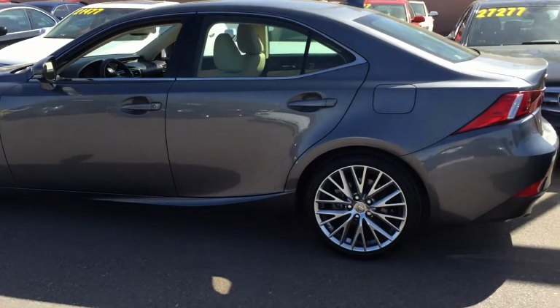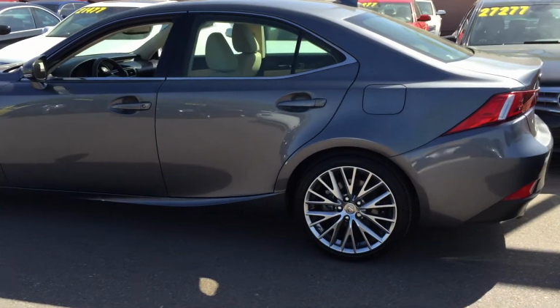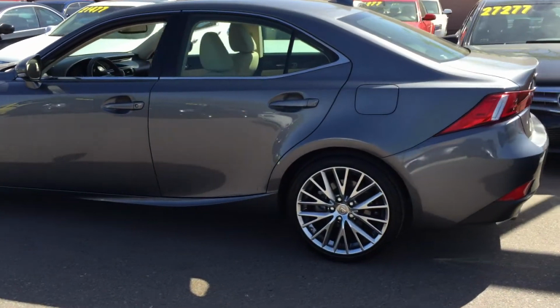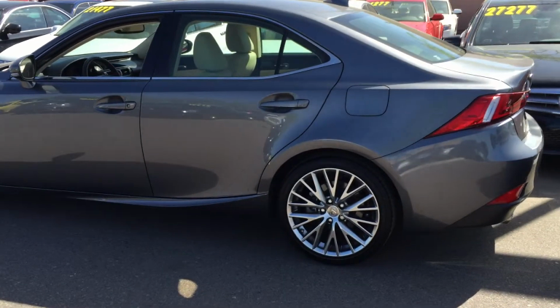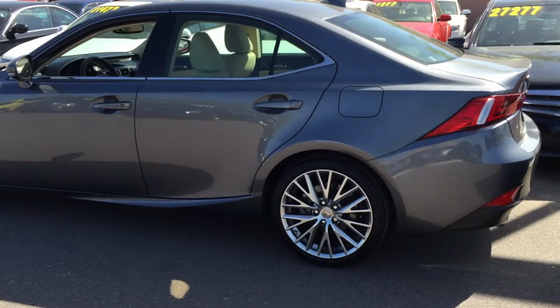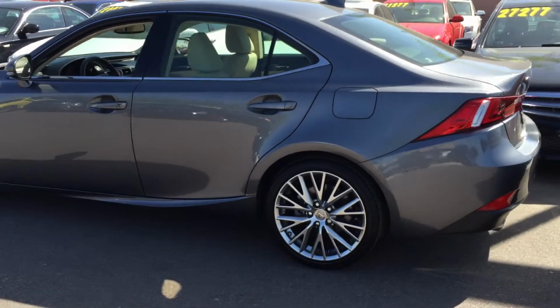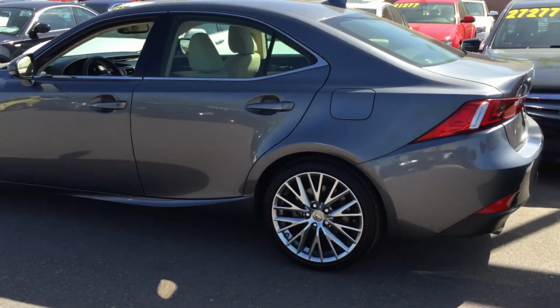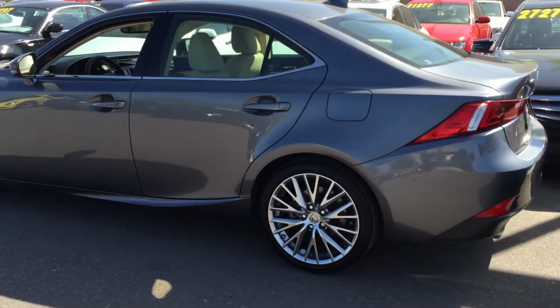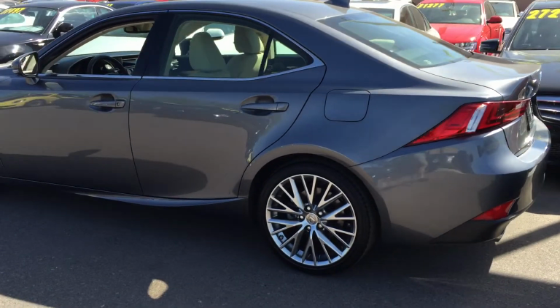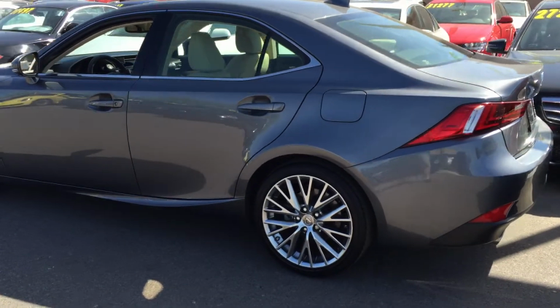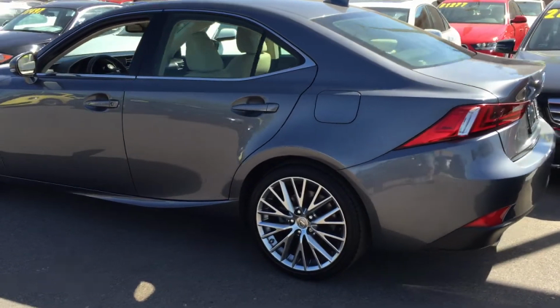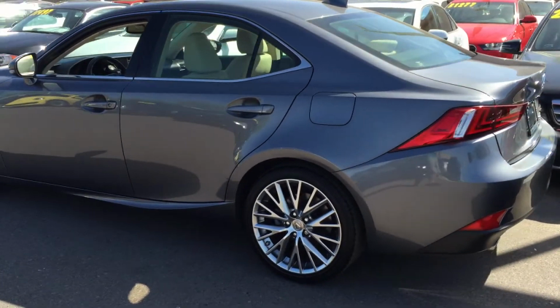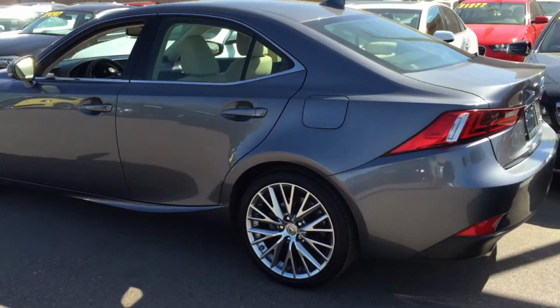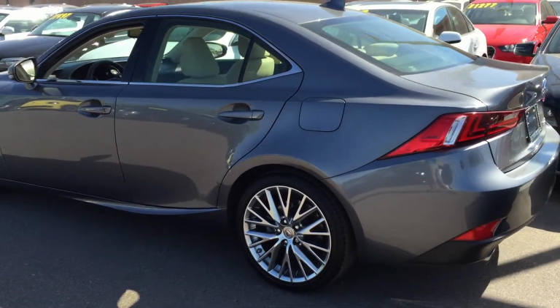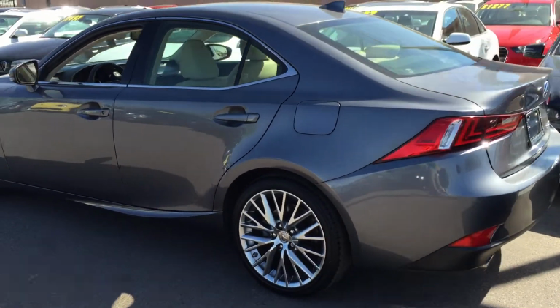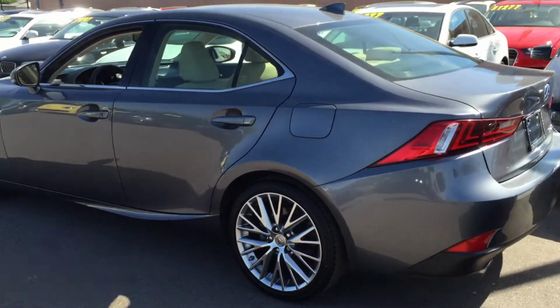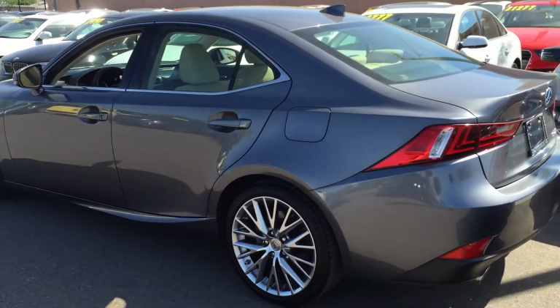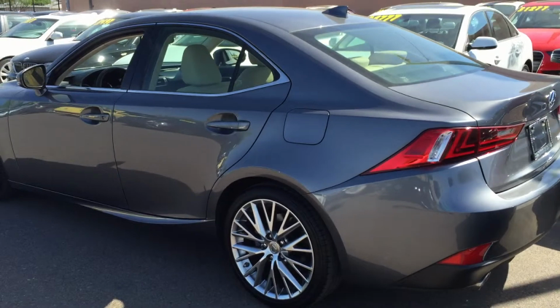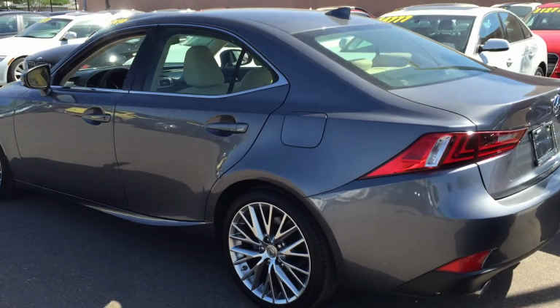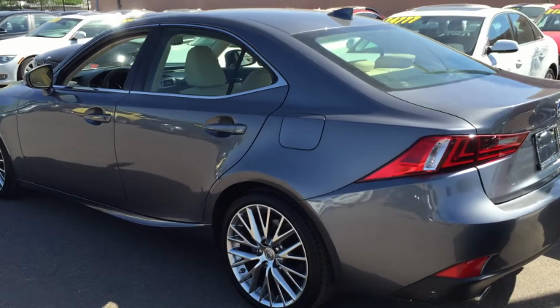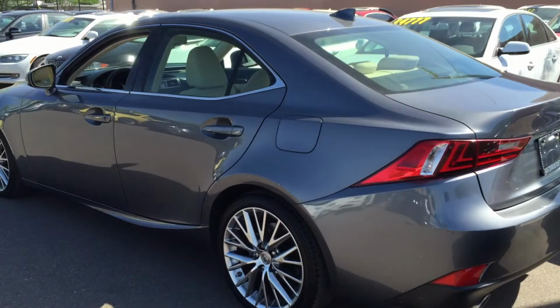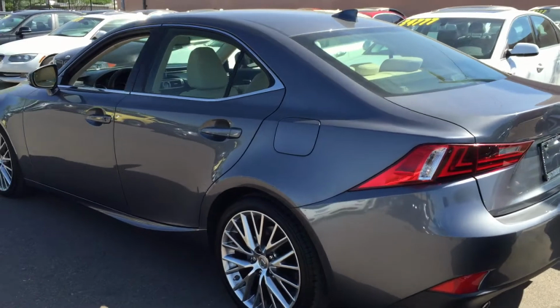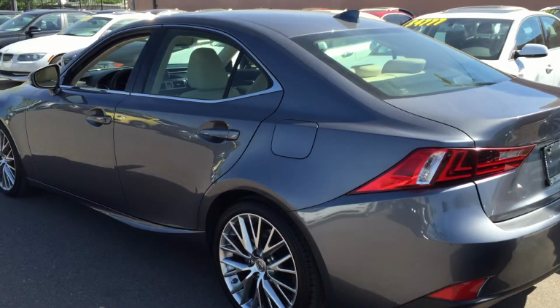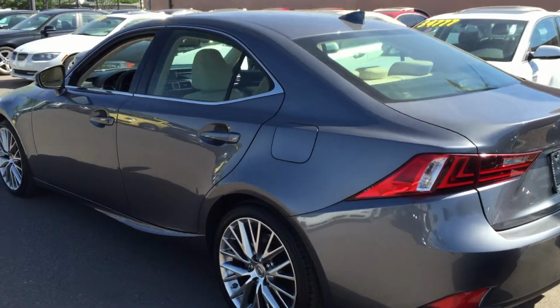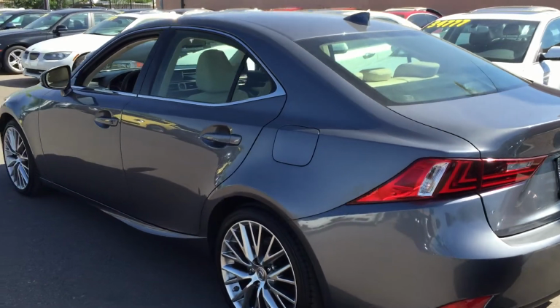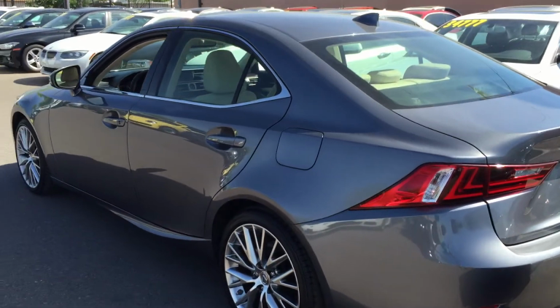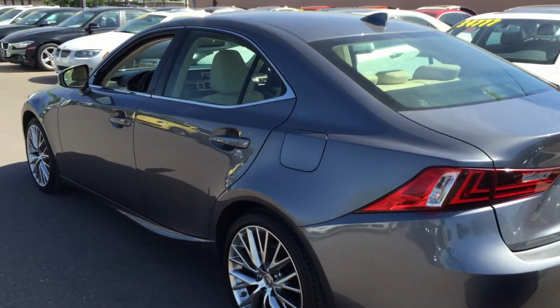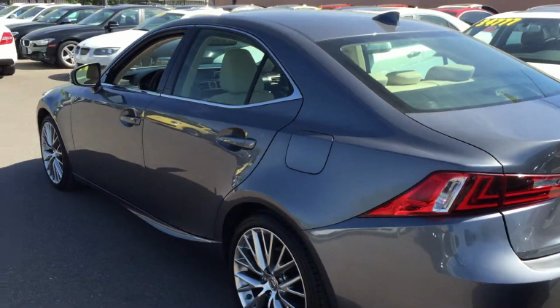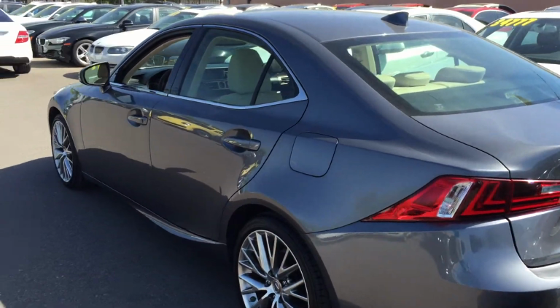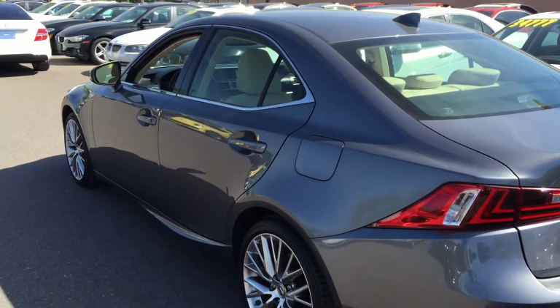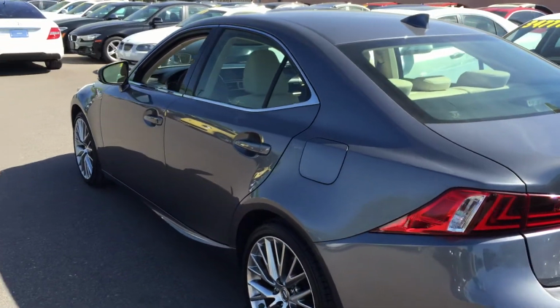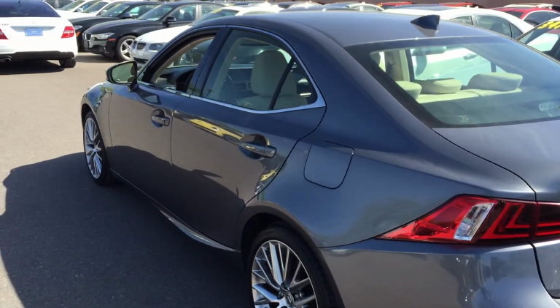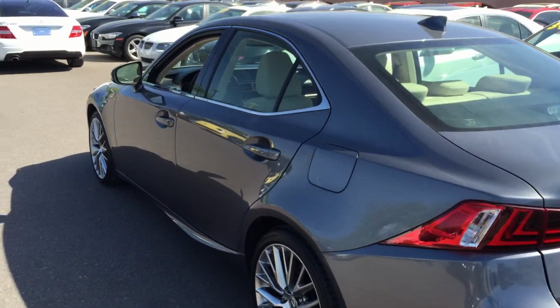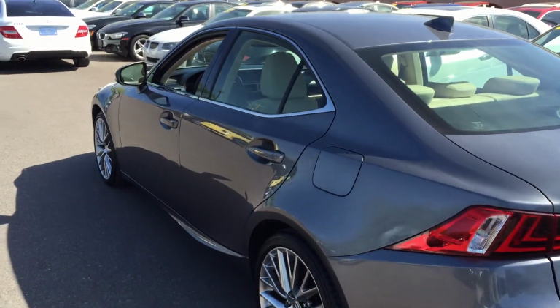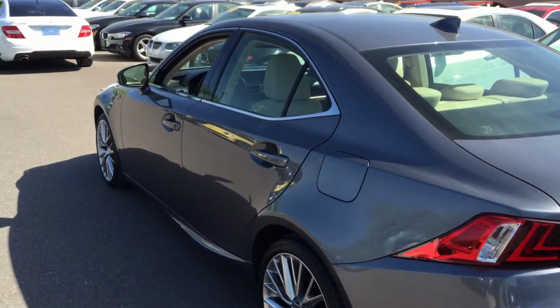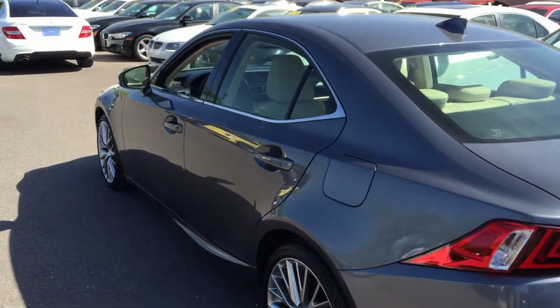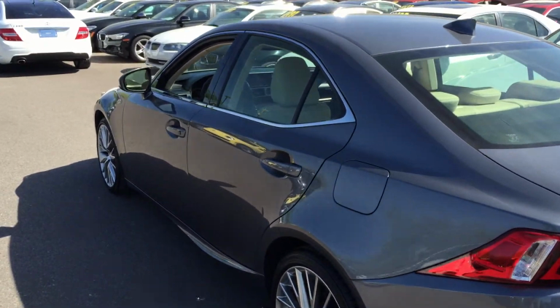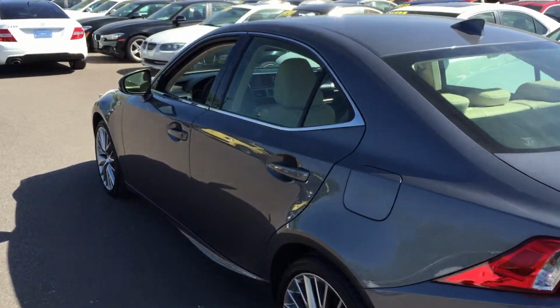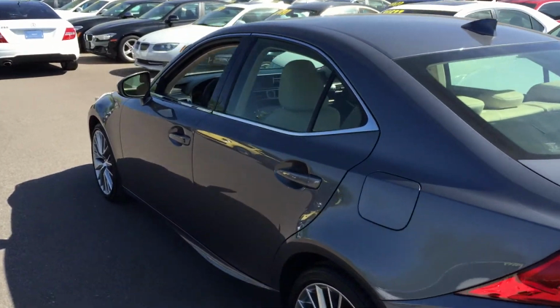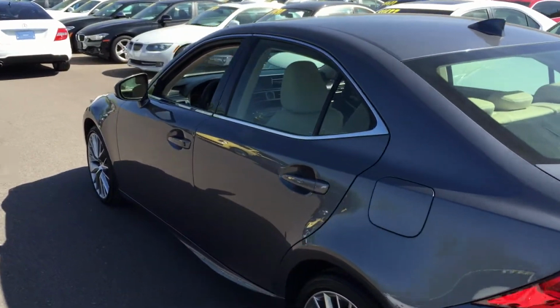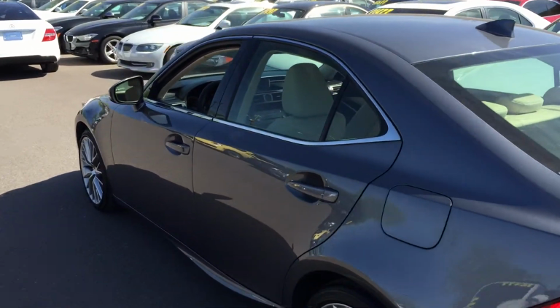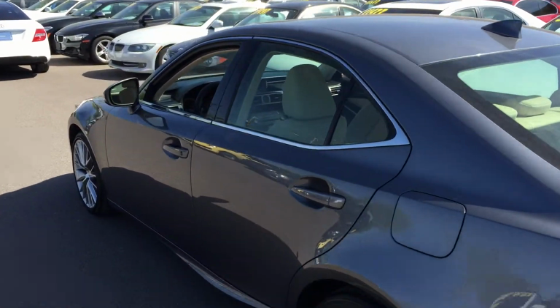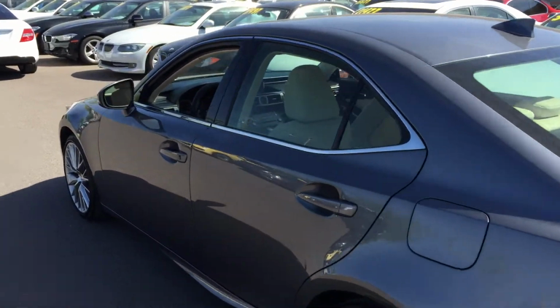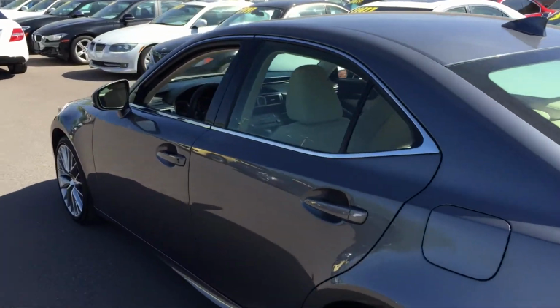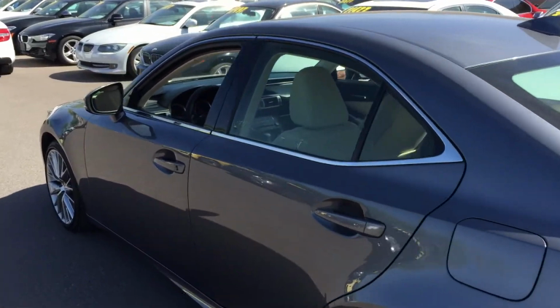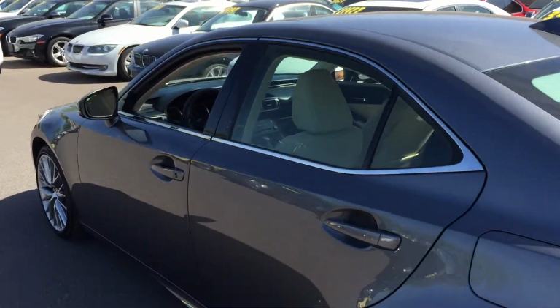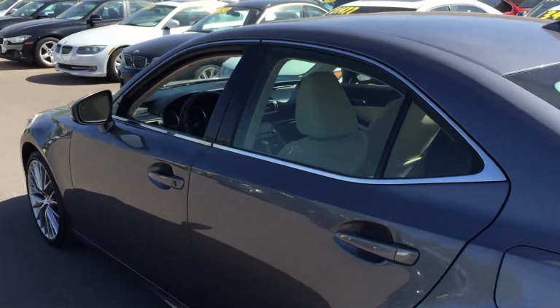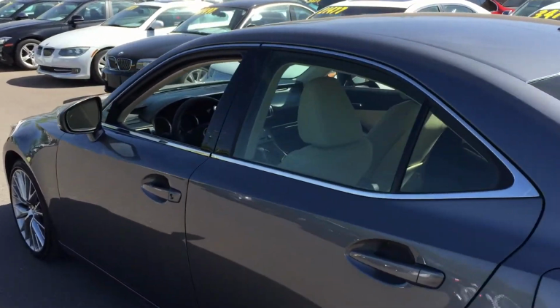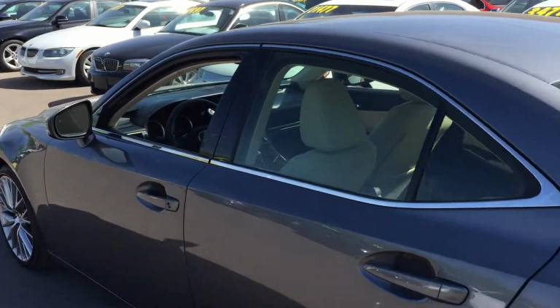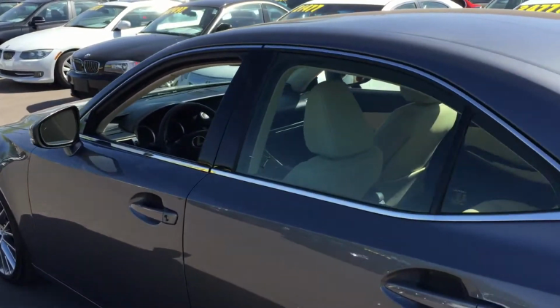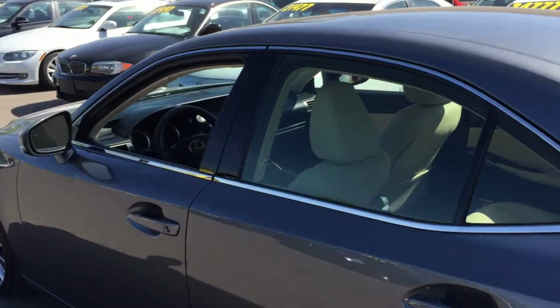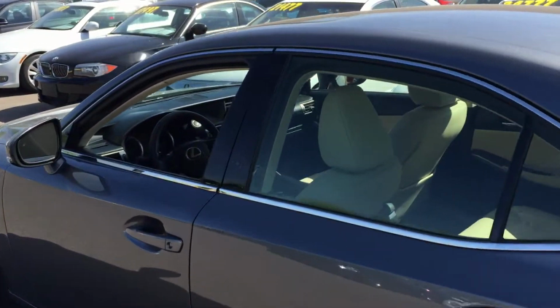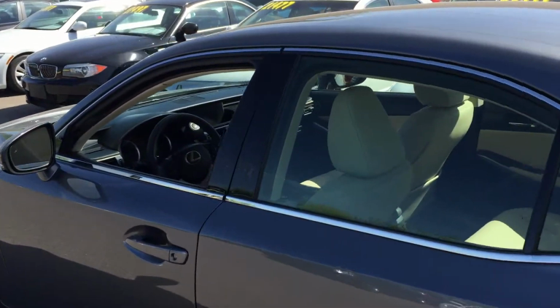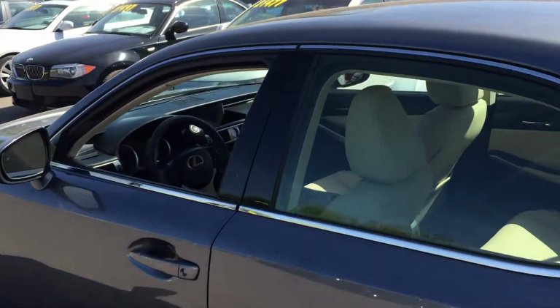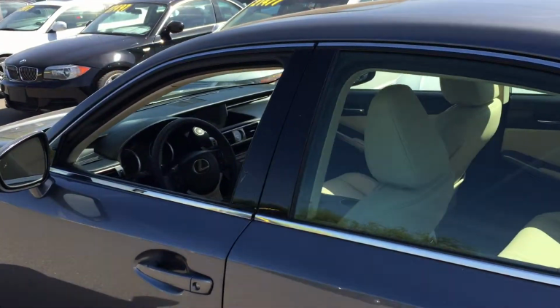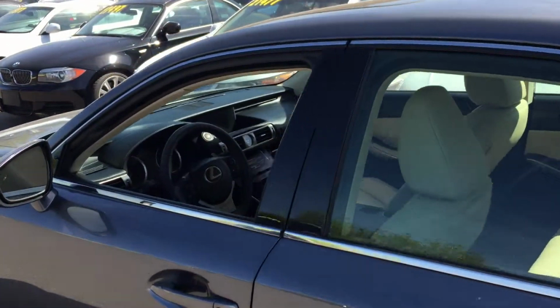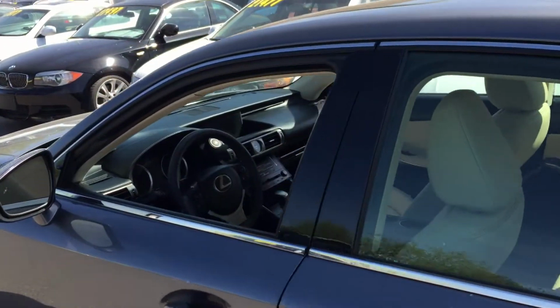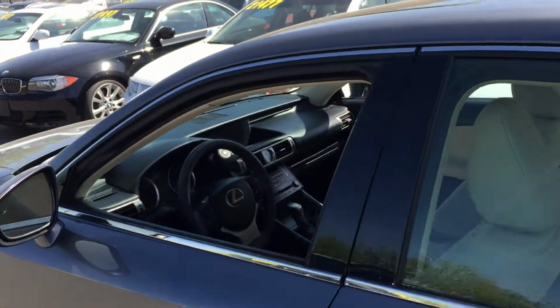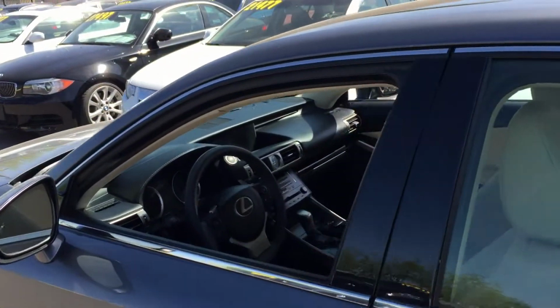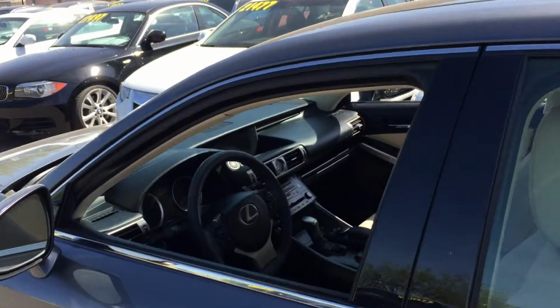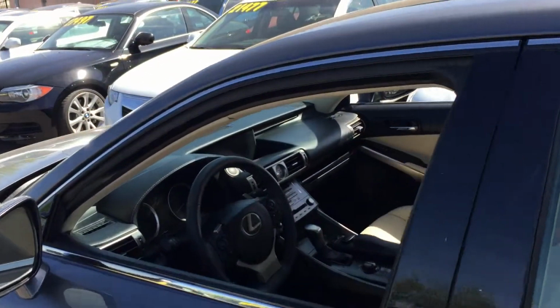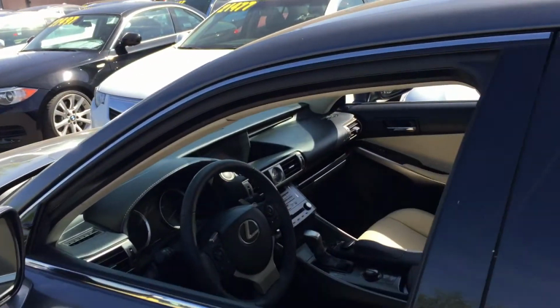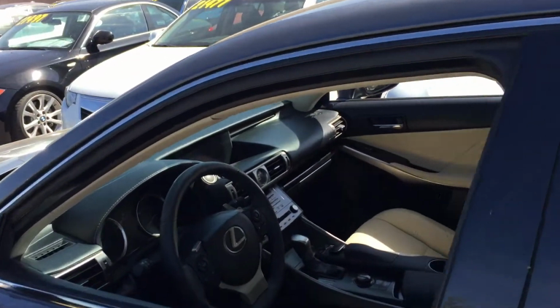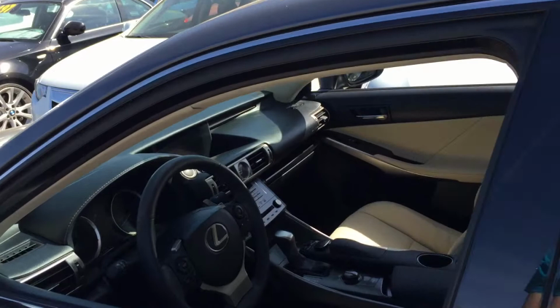It has rear wheel drive and a 204 horsepower engine. And it's good for 30 miles per gallon on the highway, which isn't too bad.